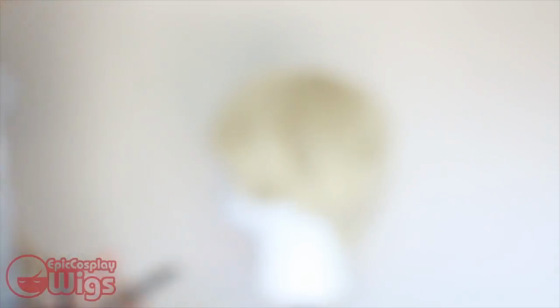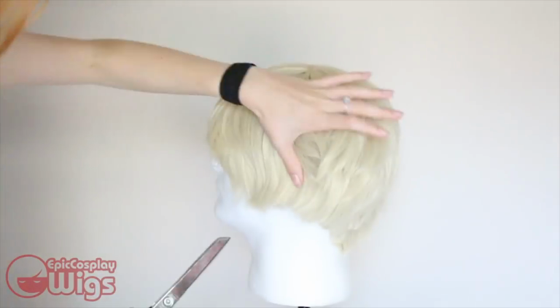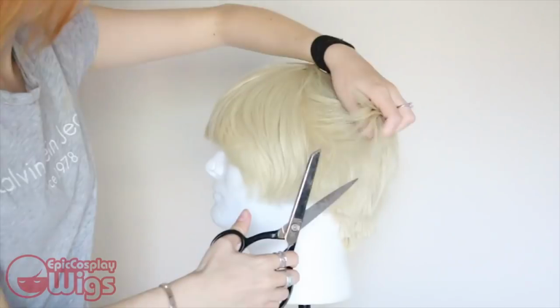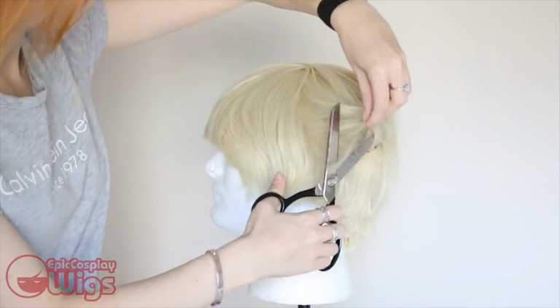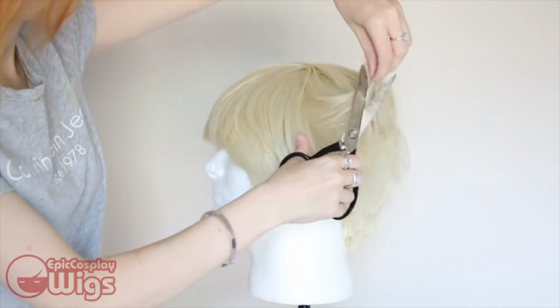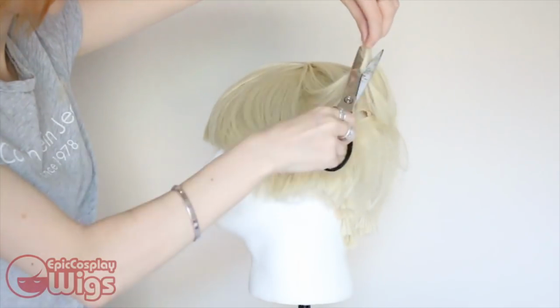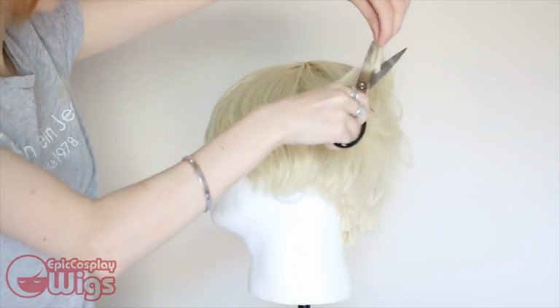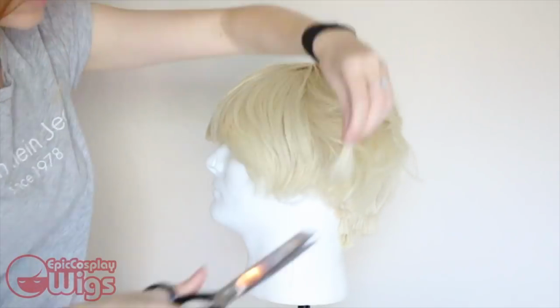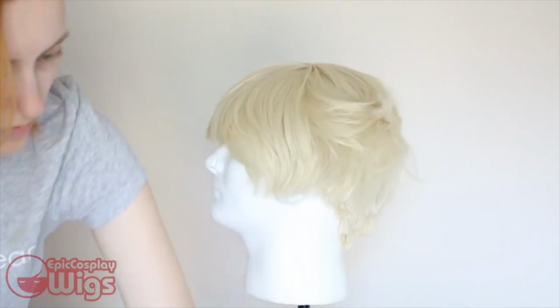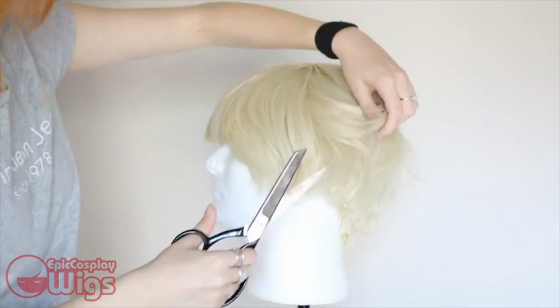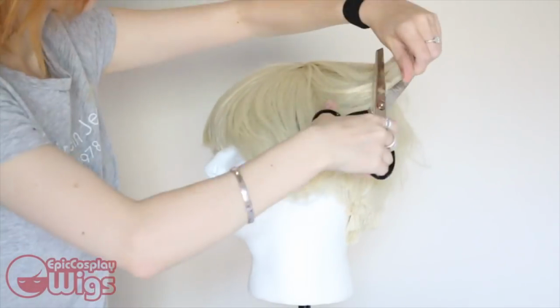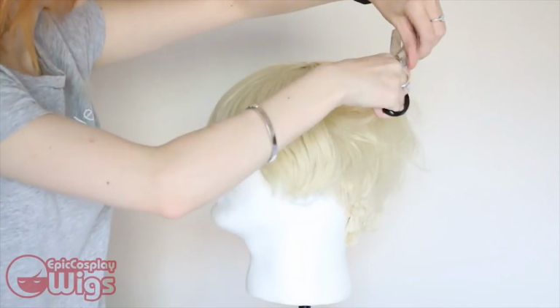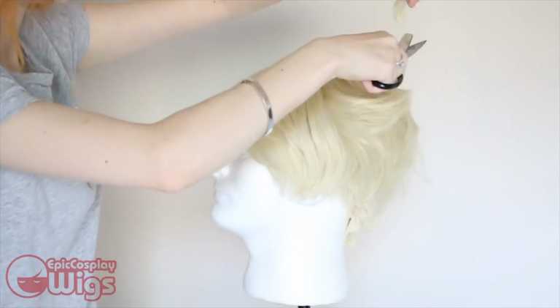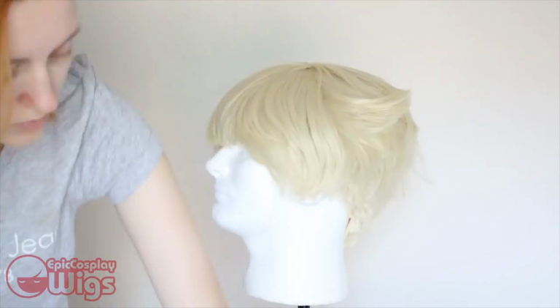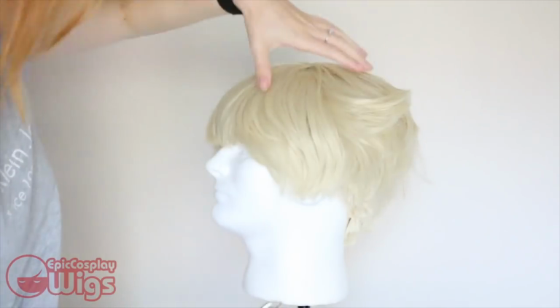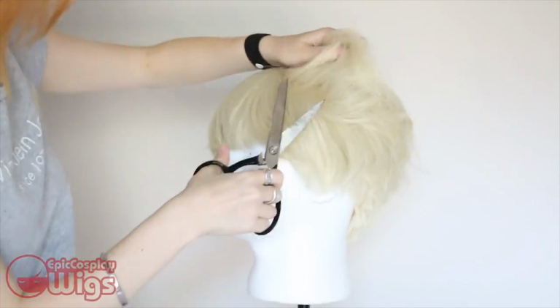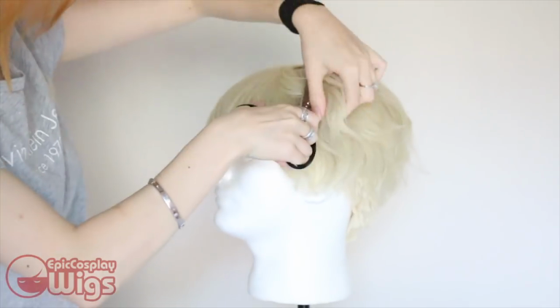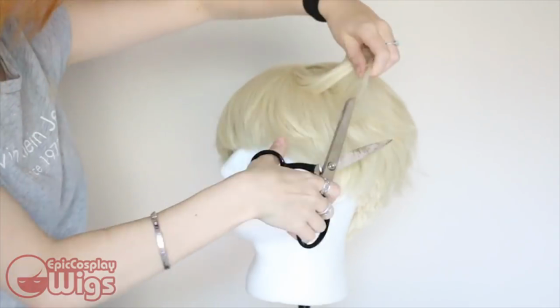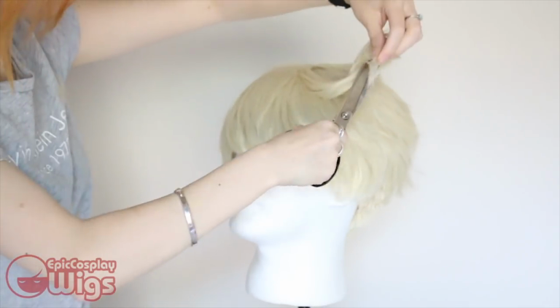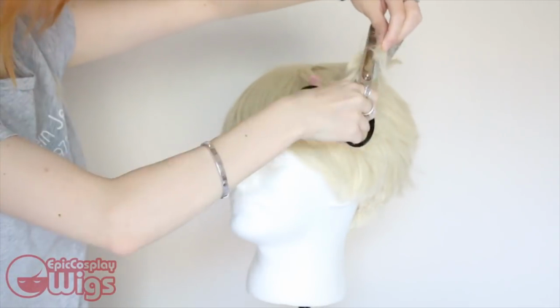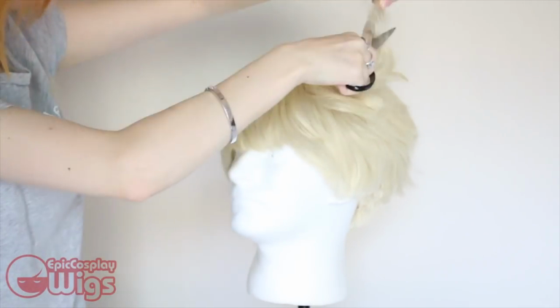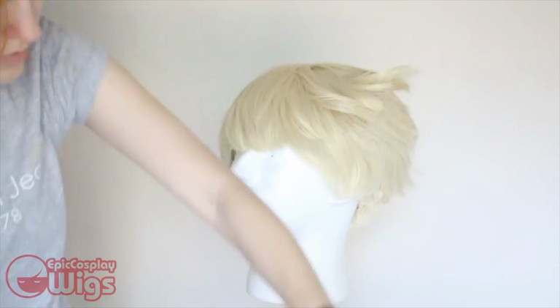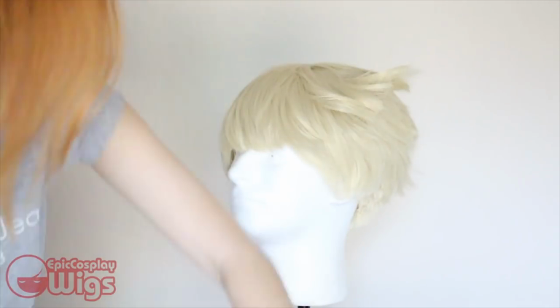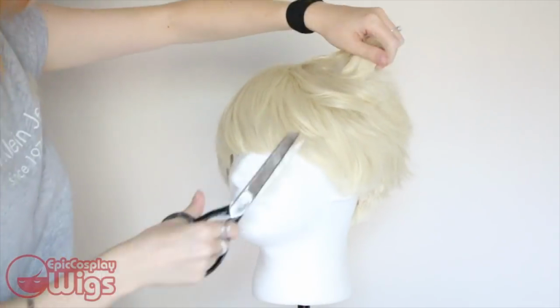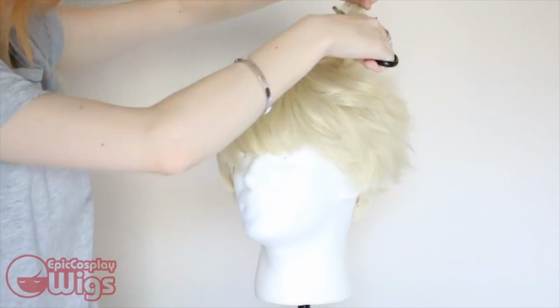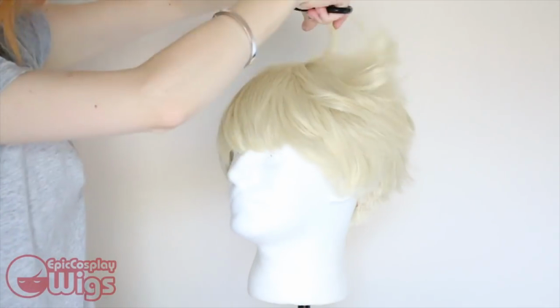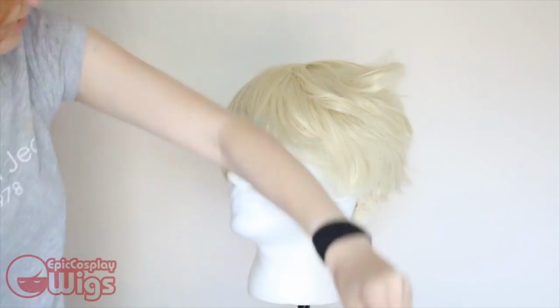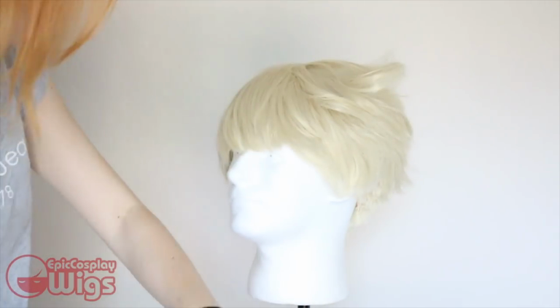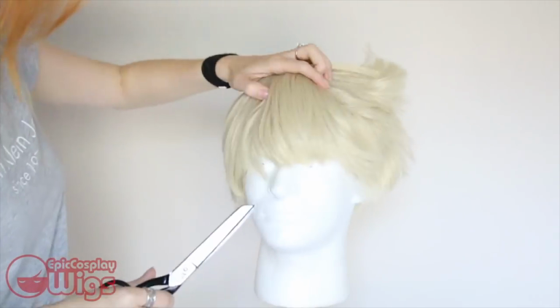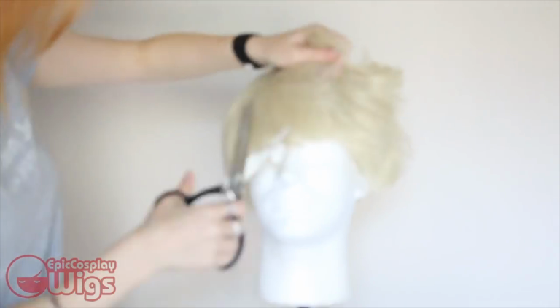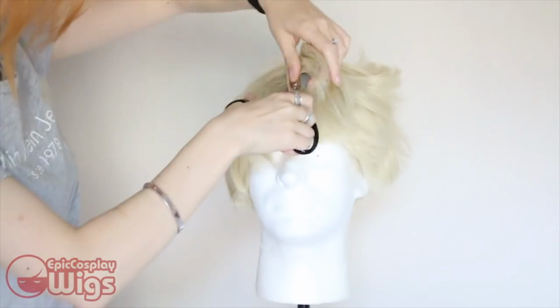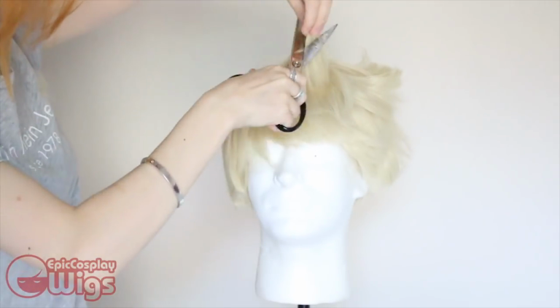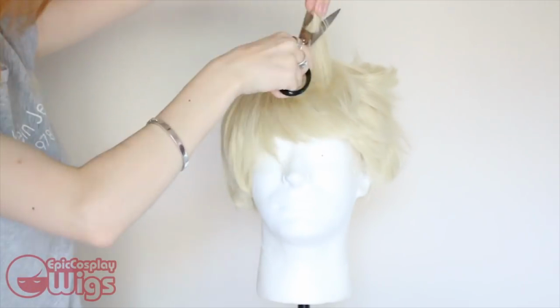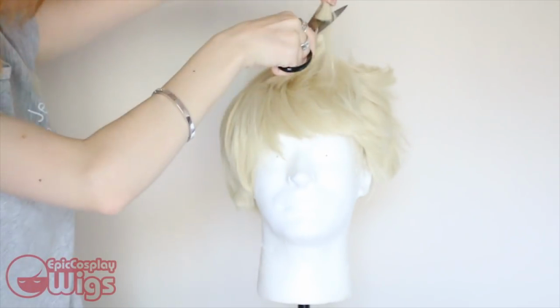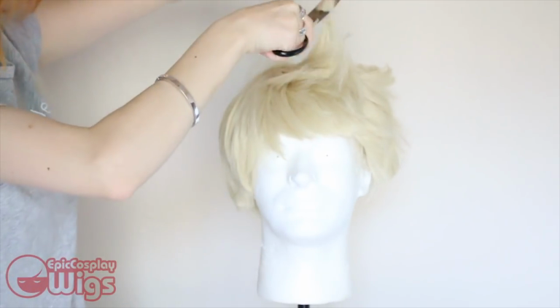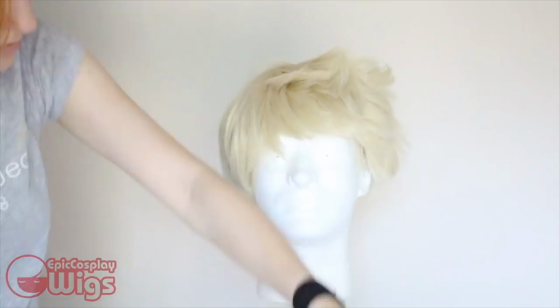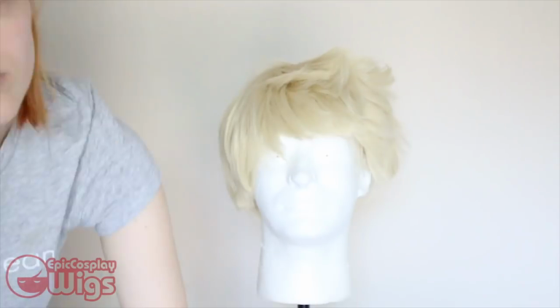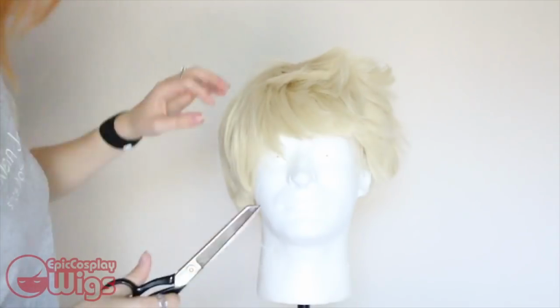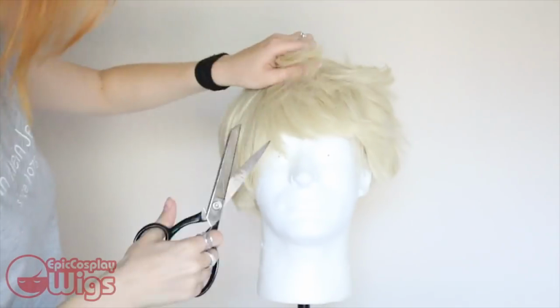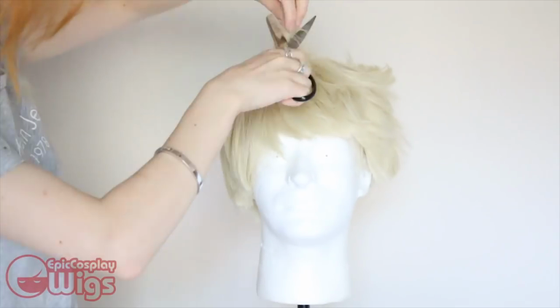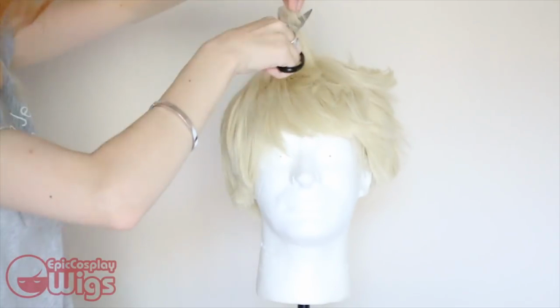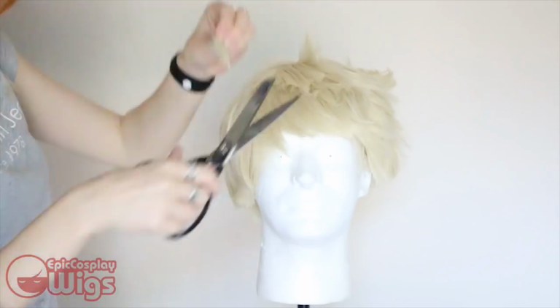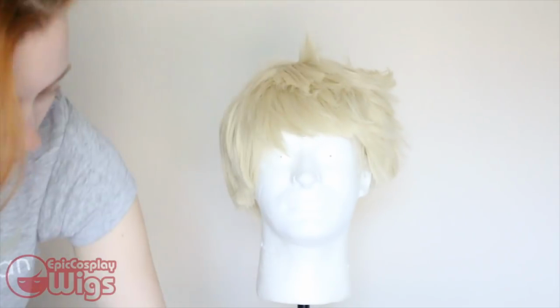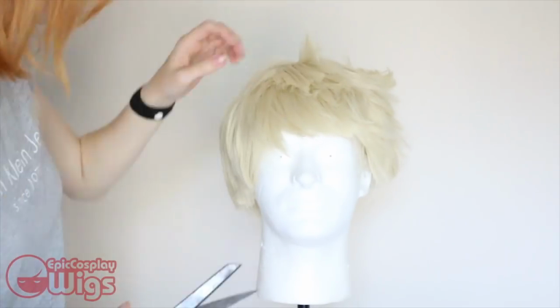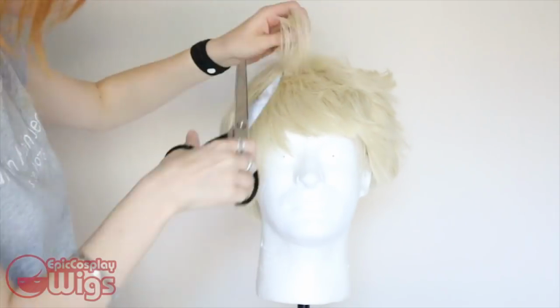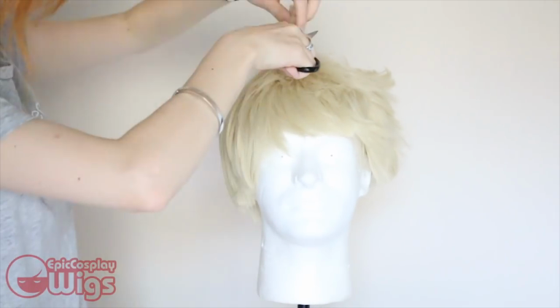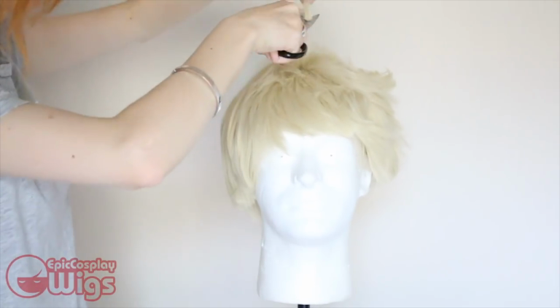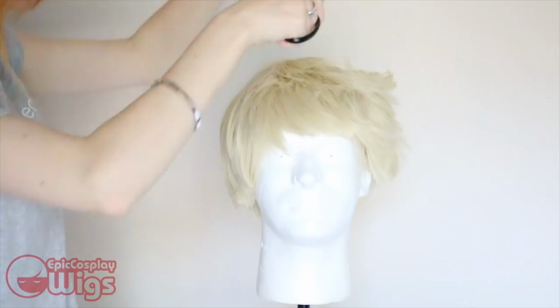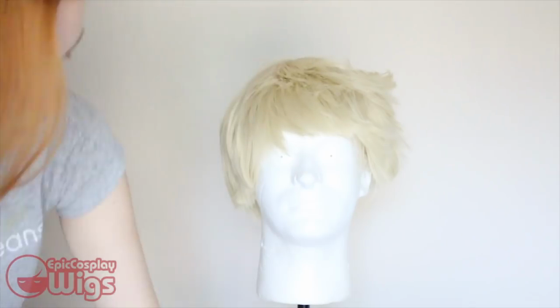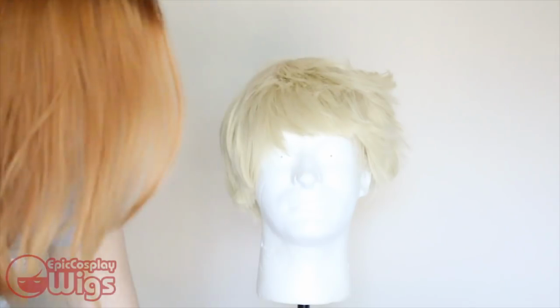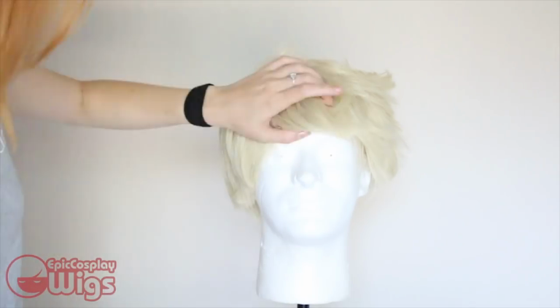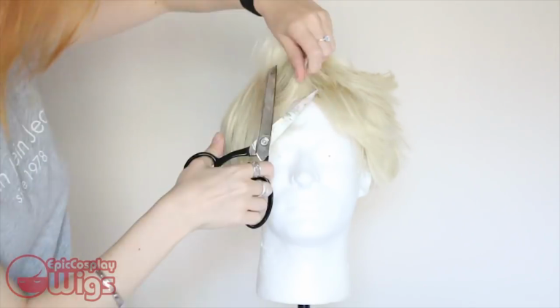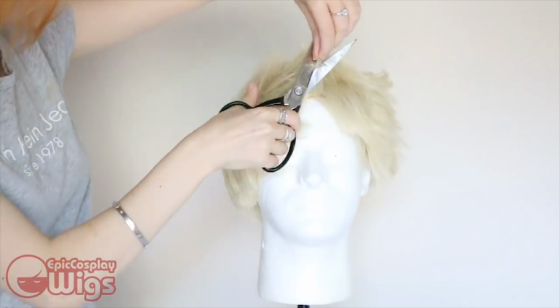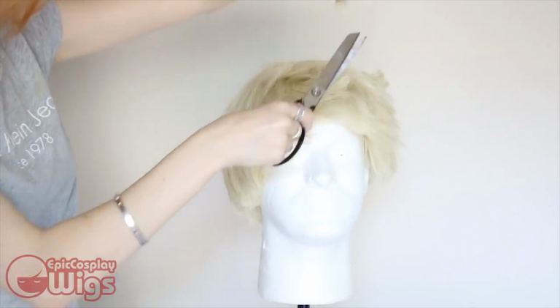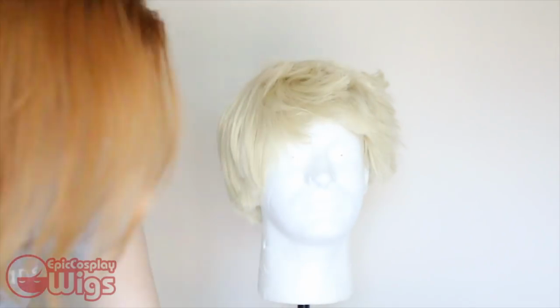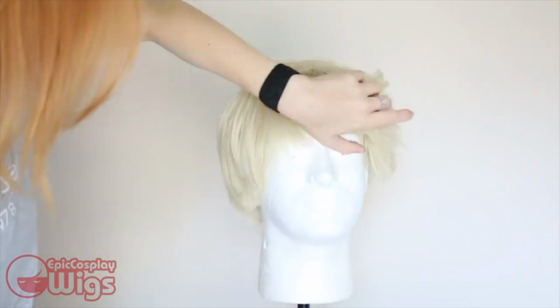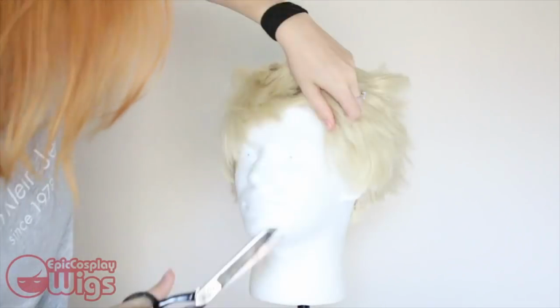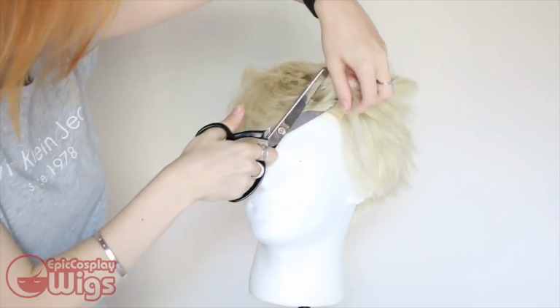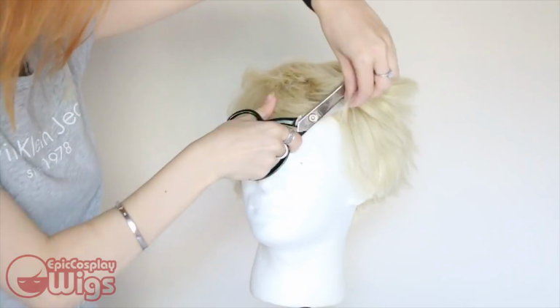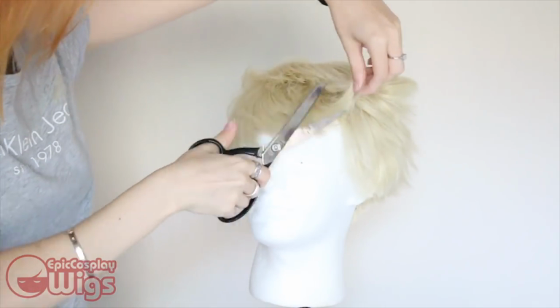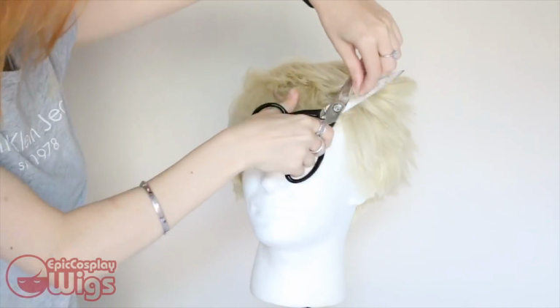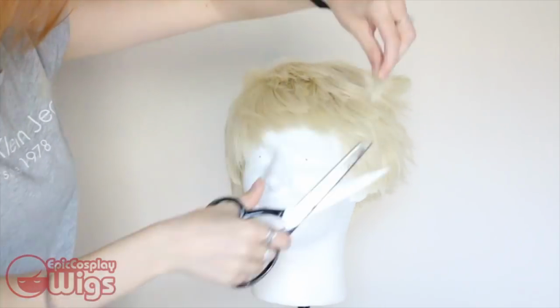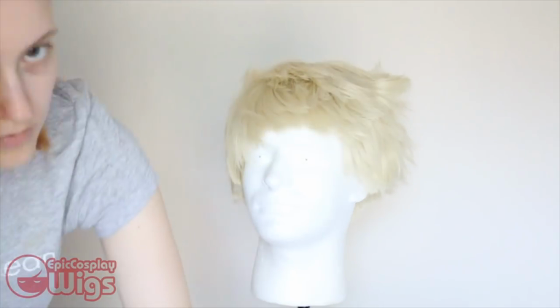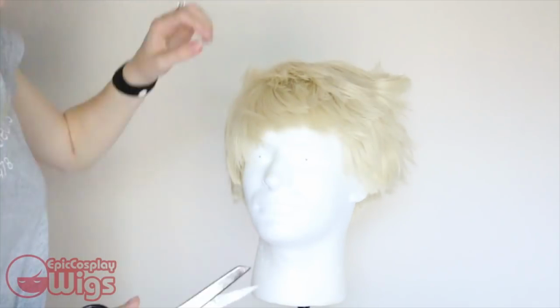I'm keeping the back pretty short and layered, but leaving the front, top, and sides a little bit longer to get the general shape that Bakugo has.